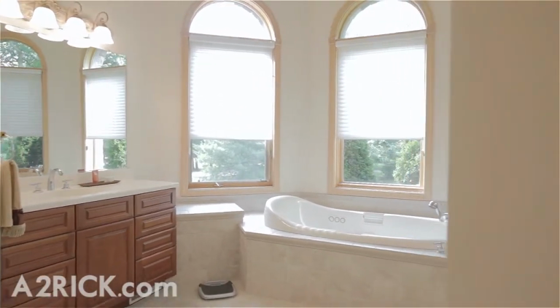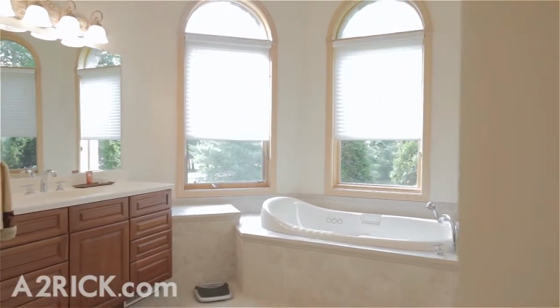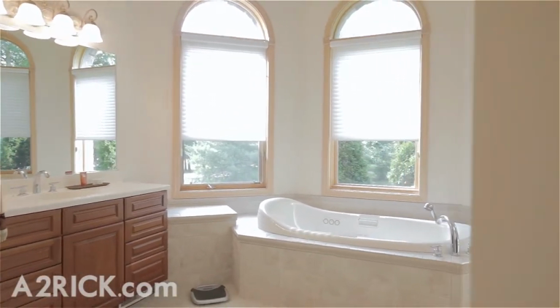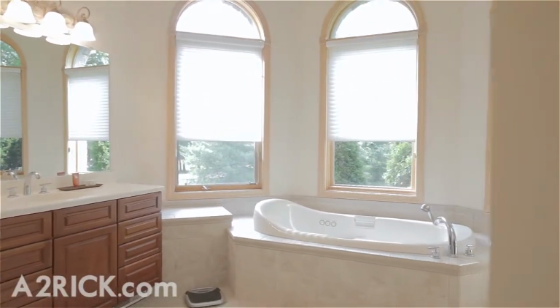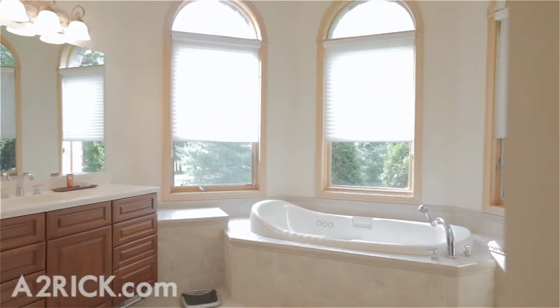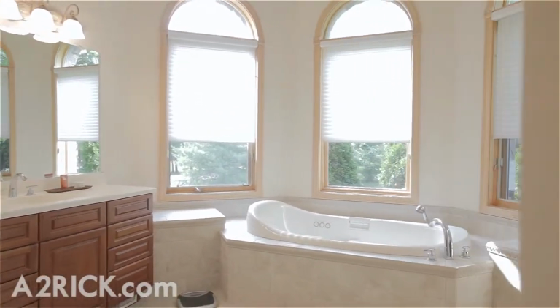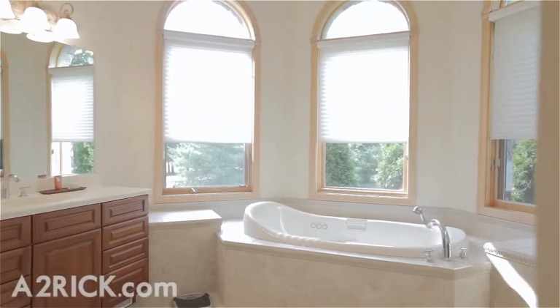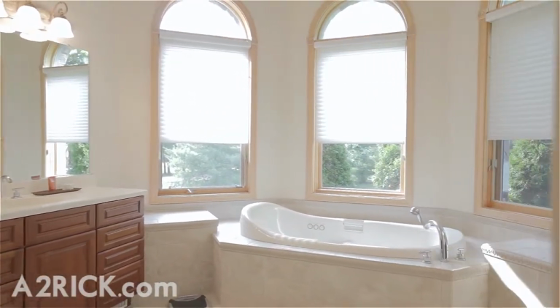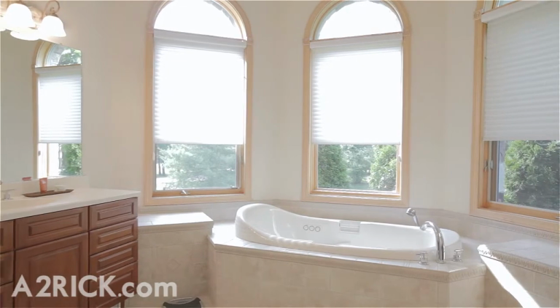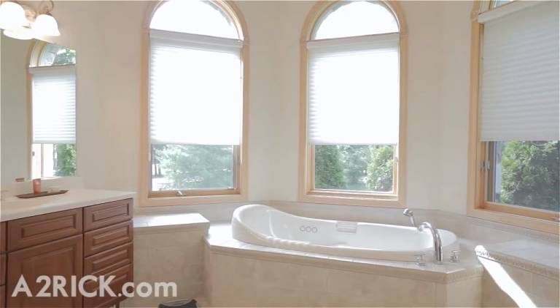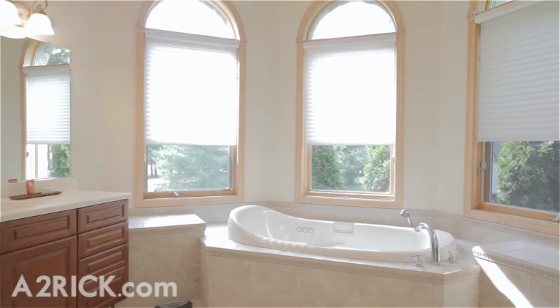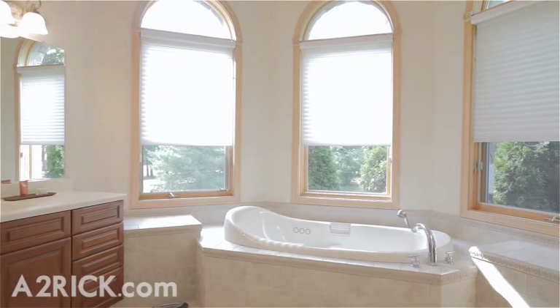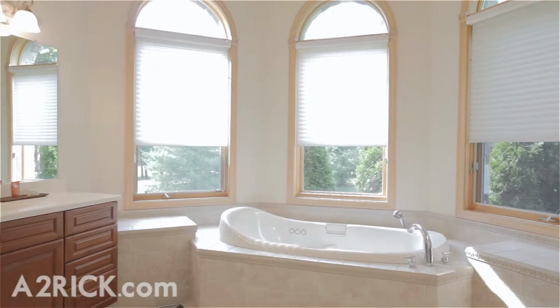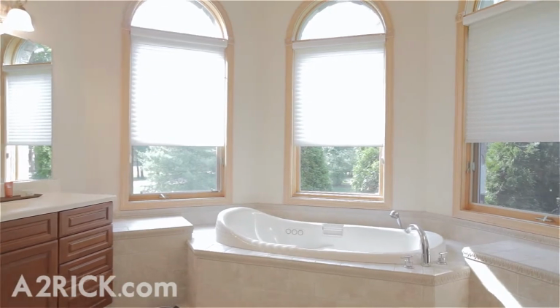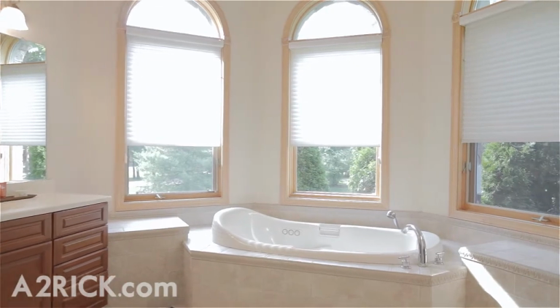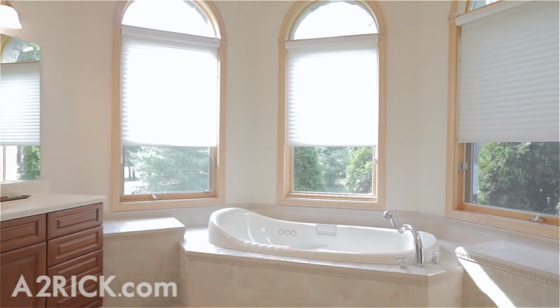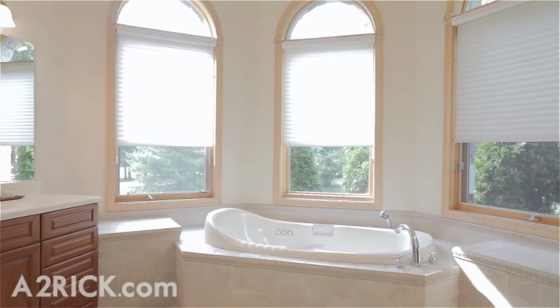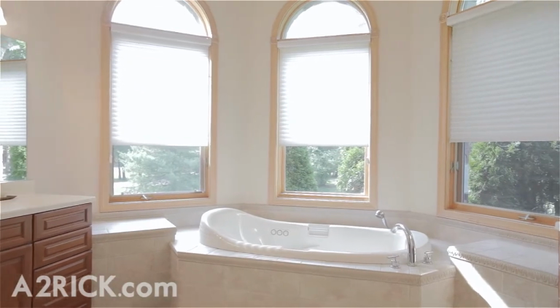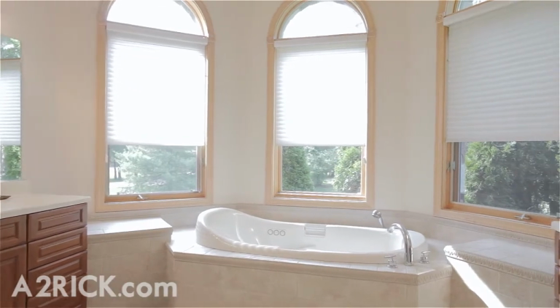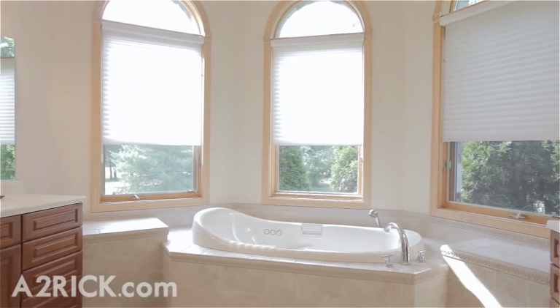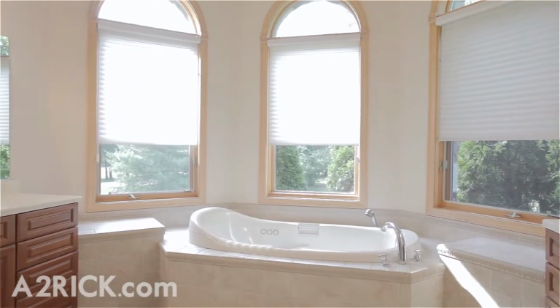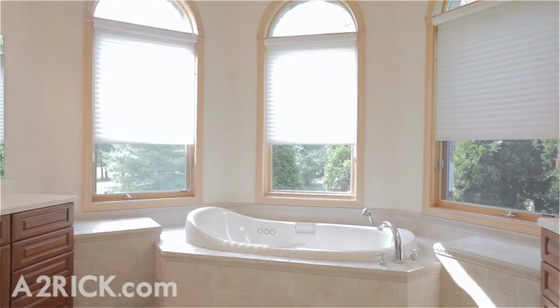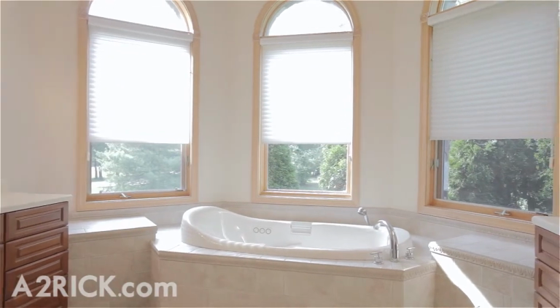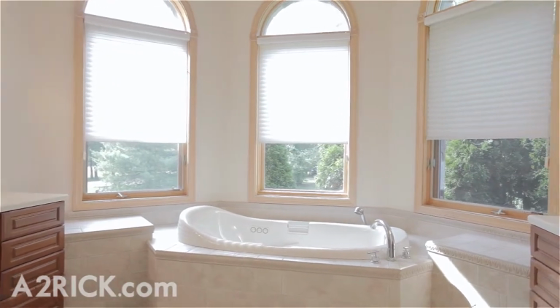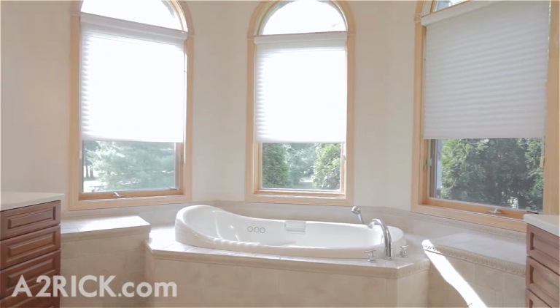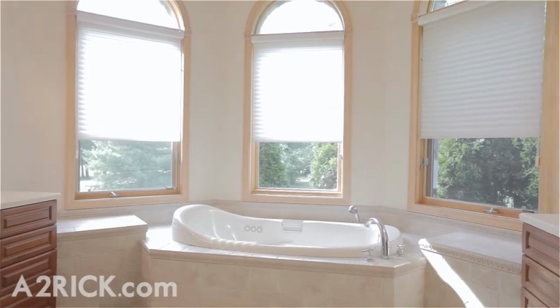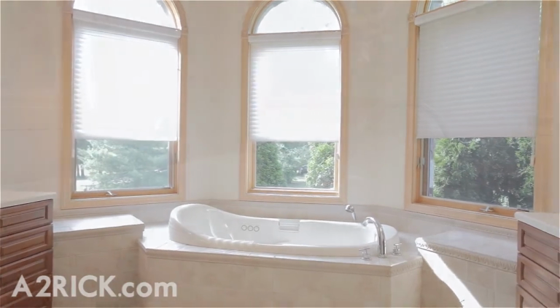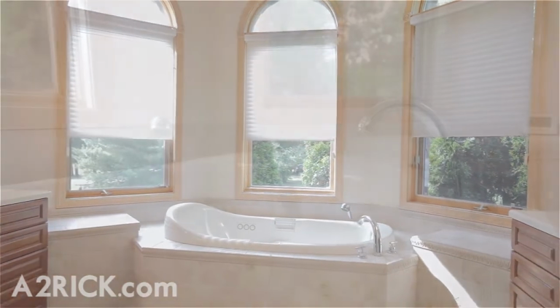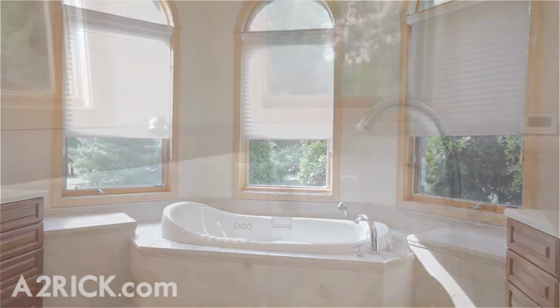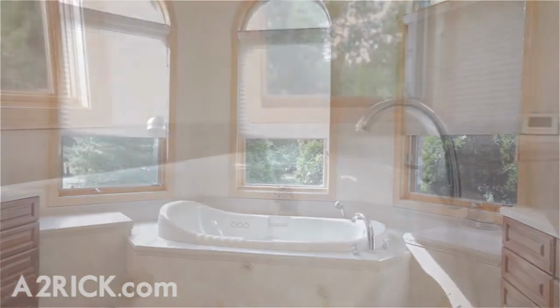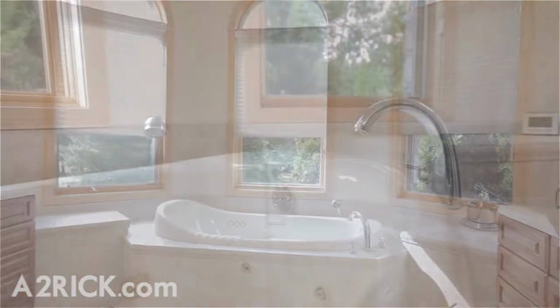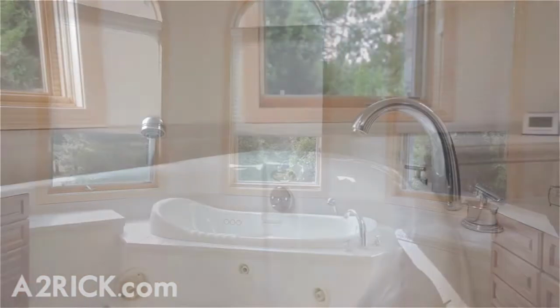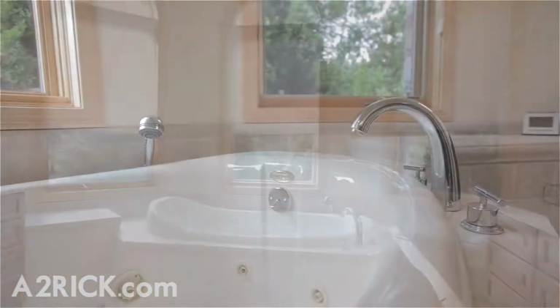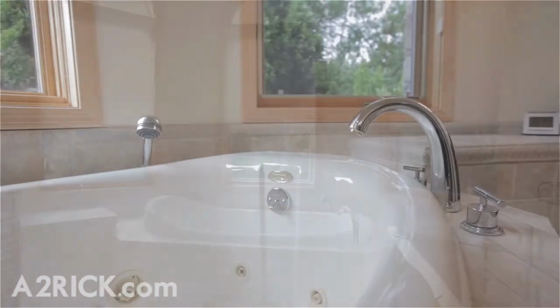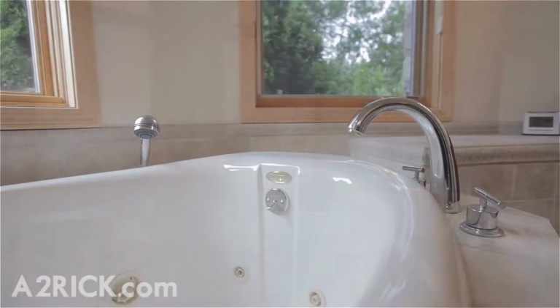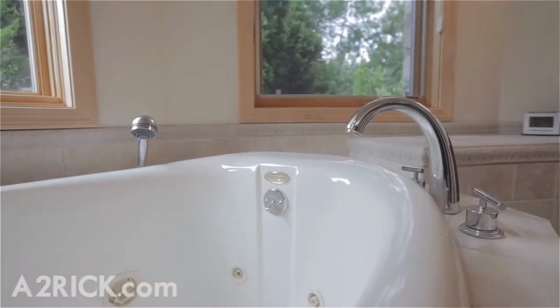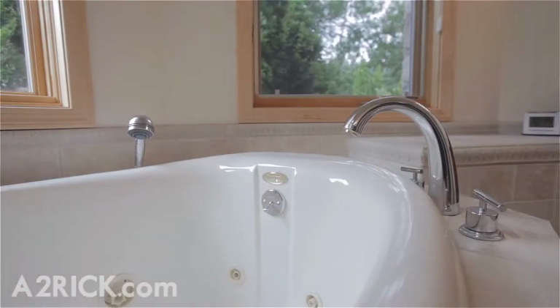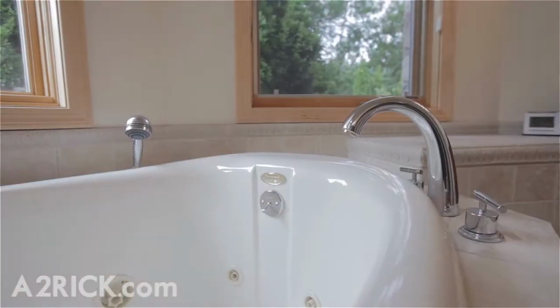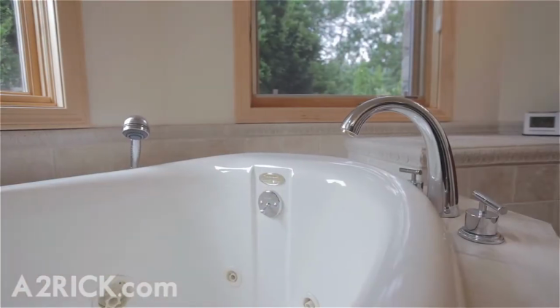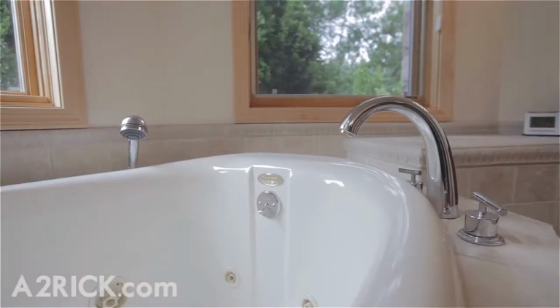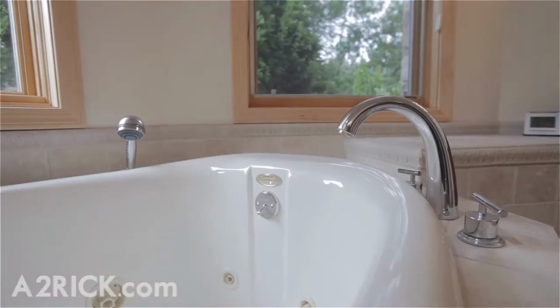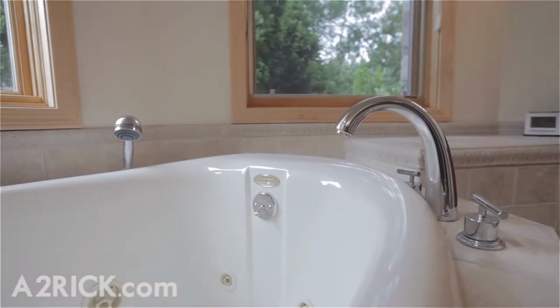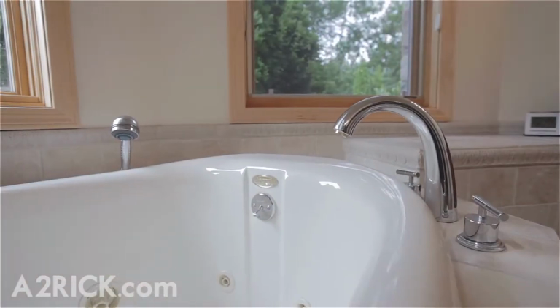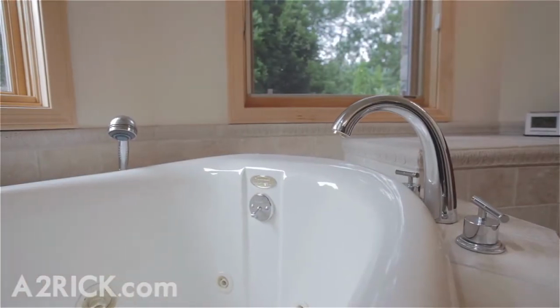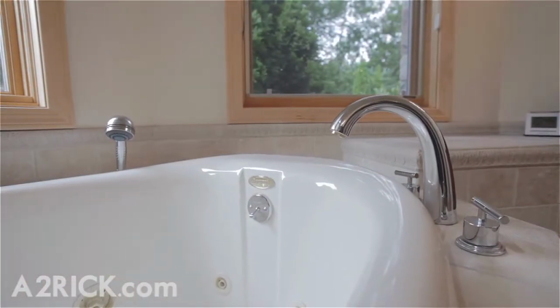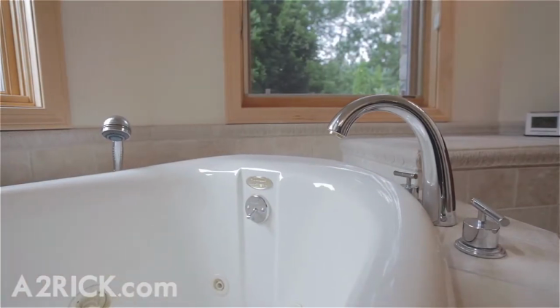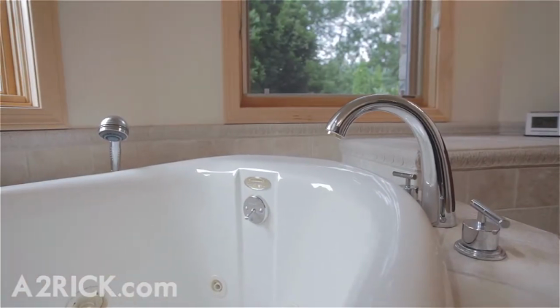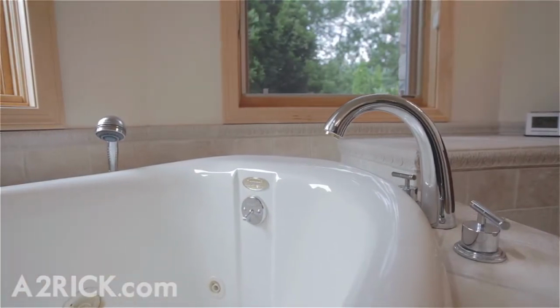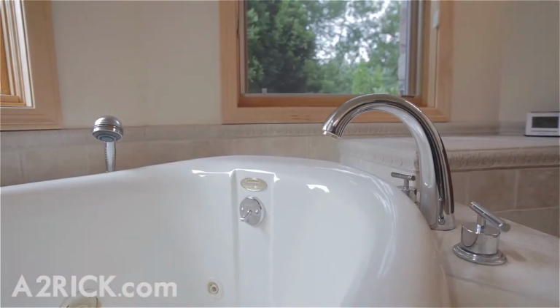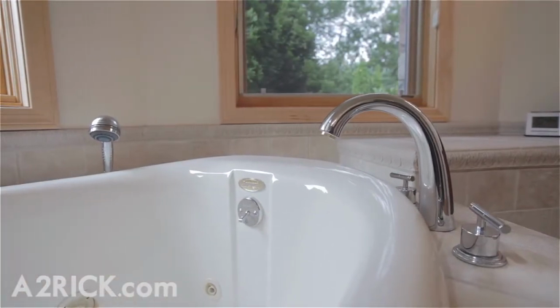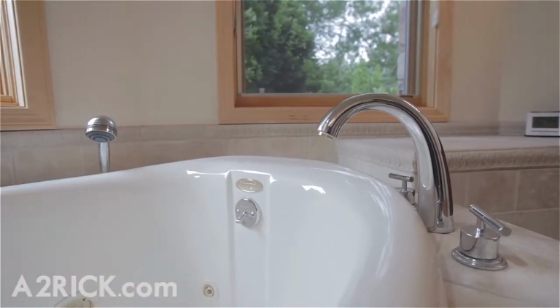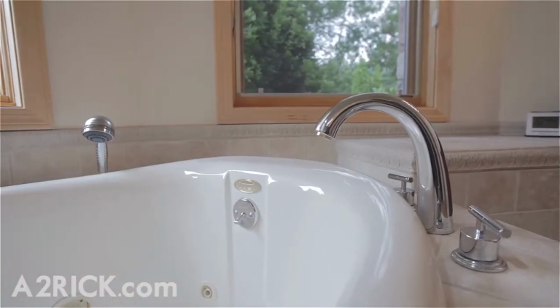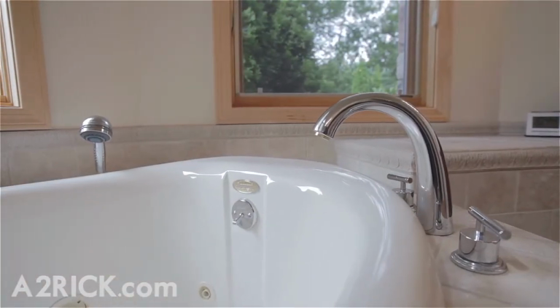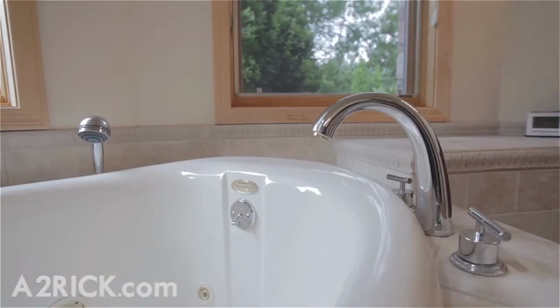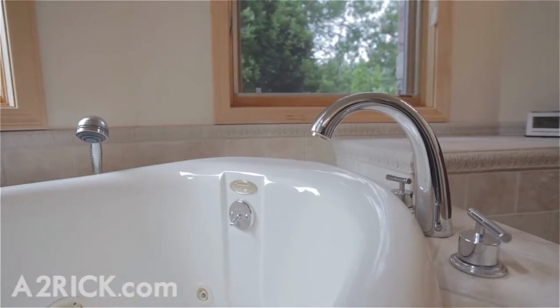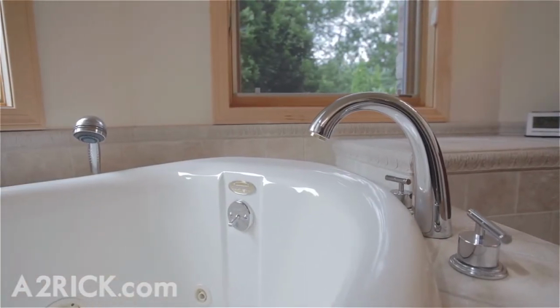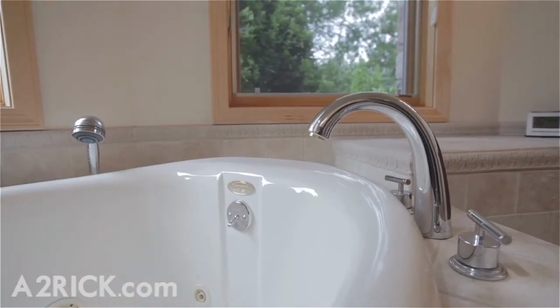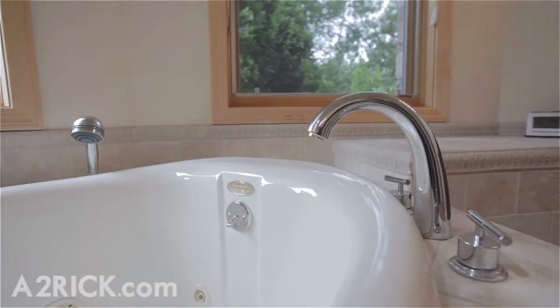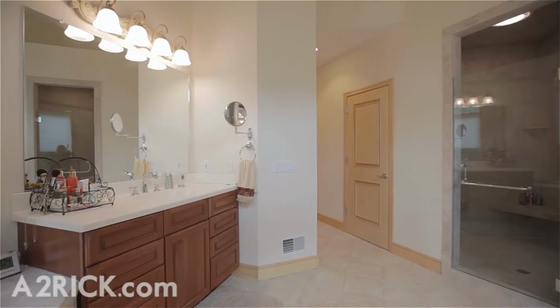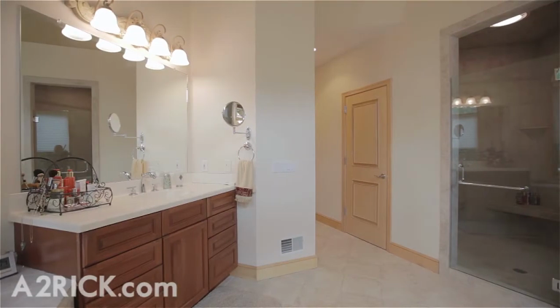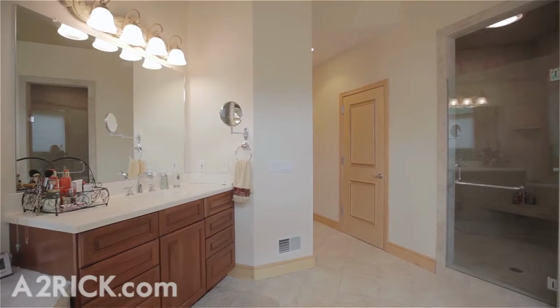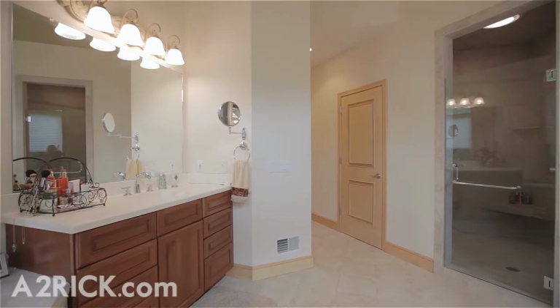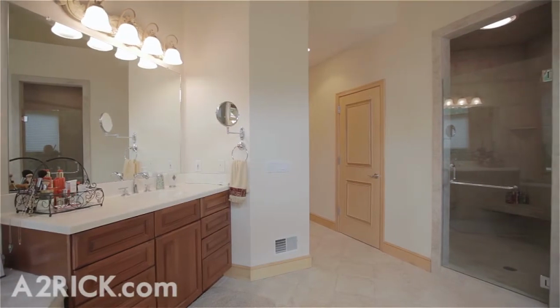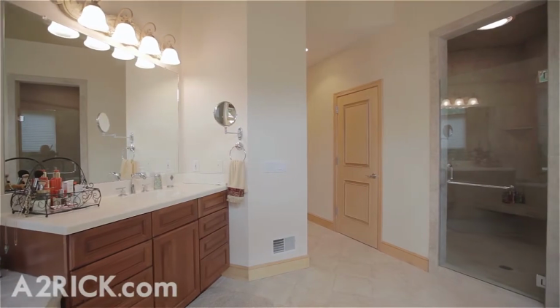The lavish master bath offers a deep soaking tub, dual sinks and vanities, as well as a large, double-headed shower.